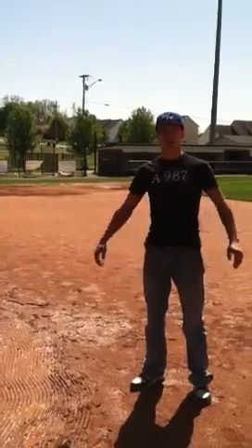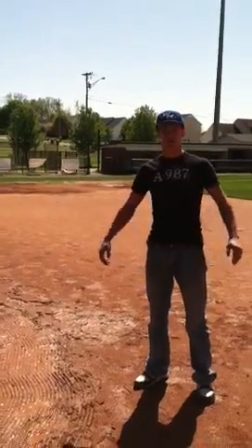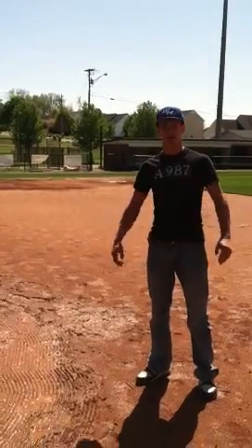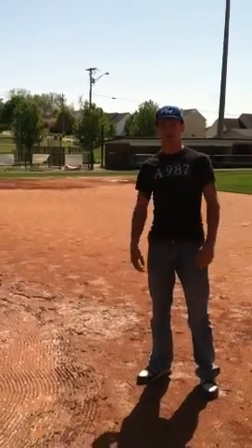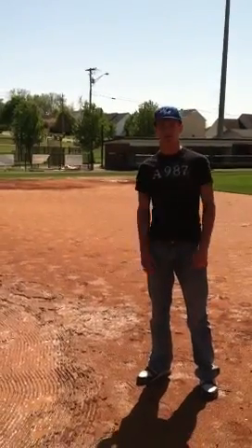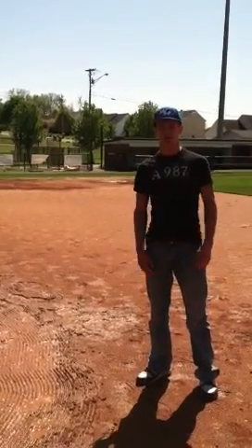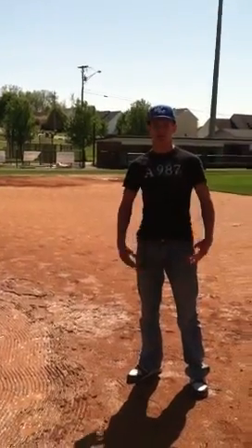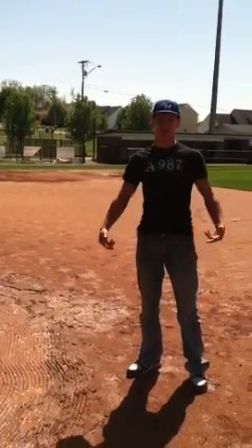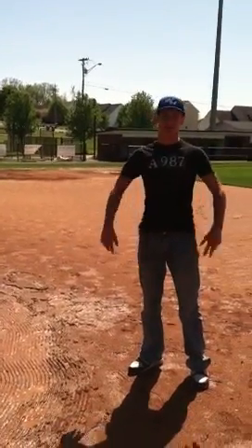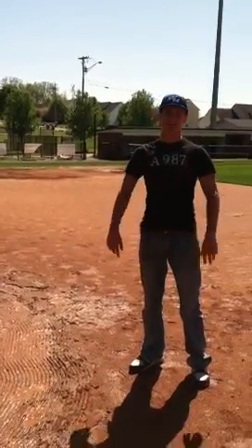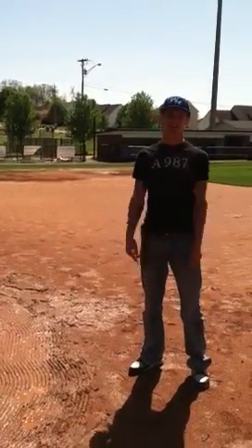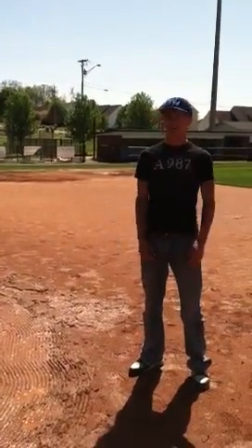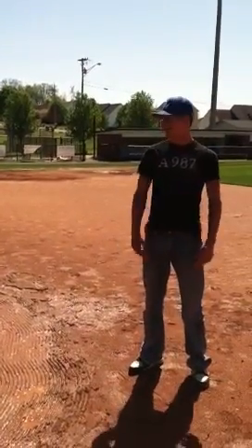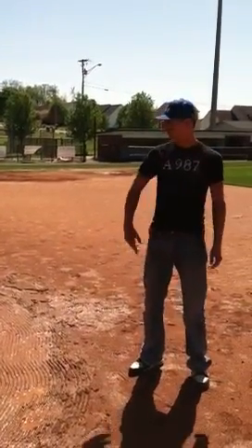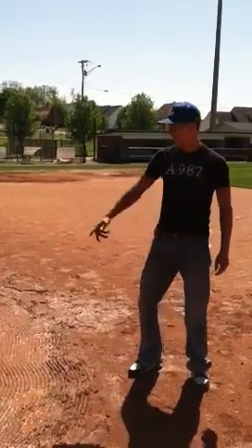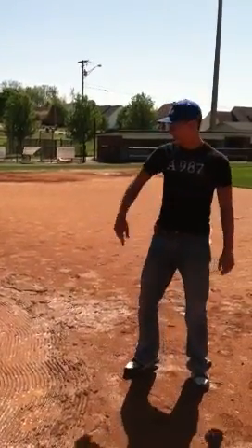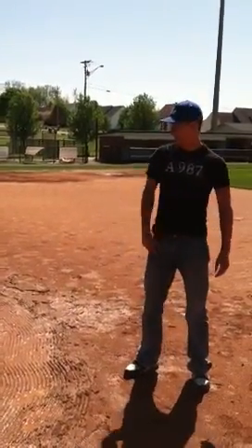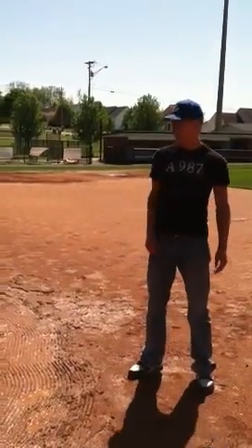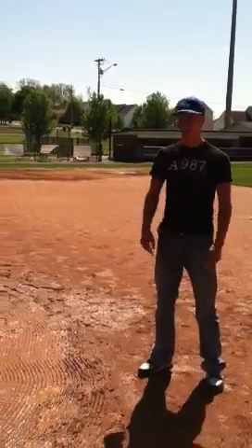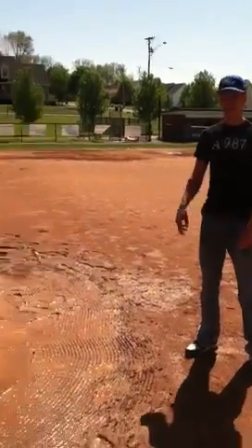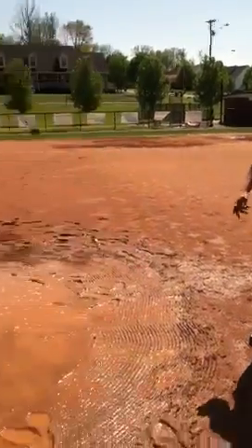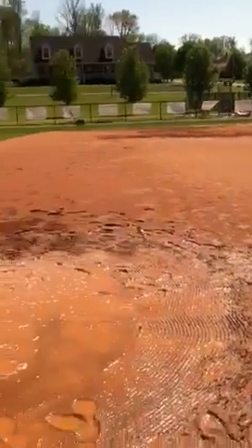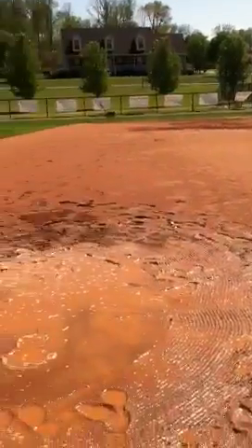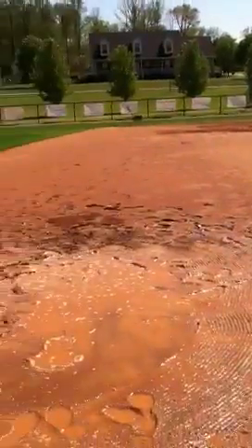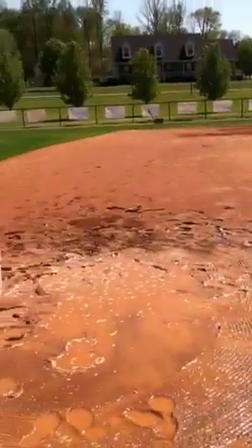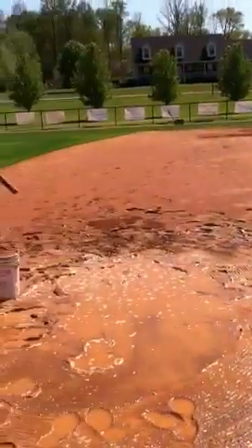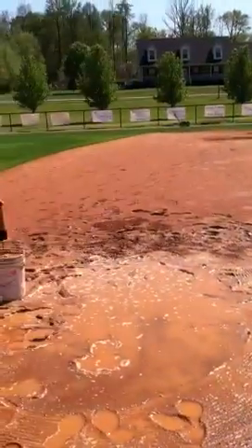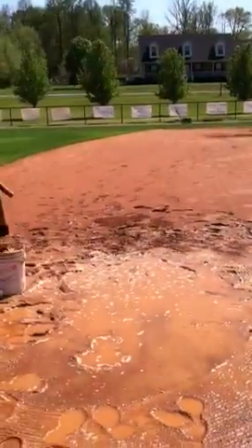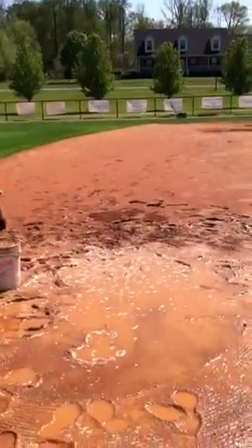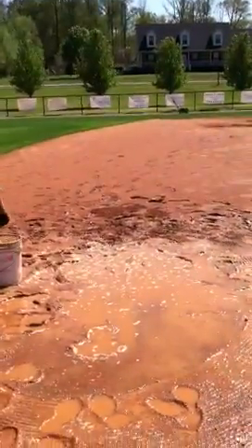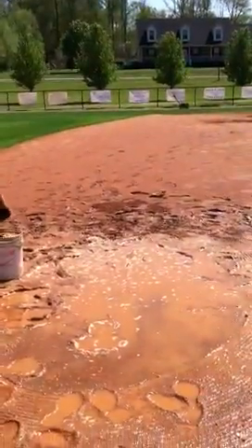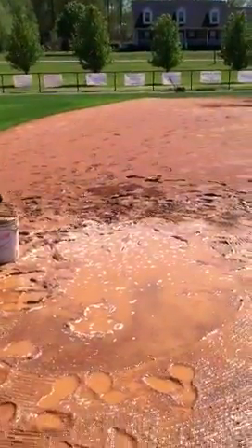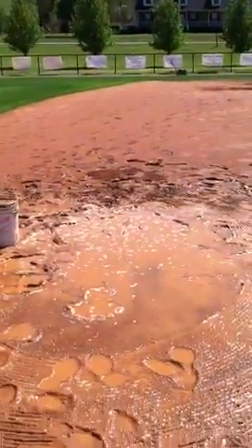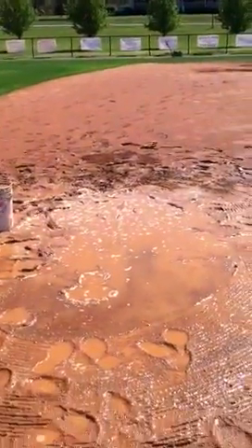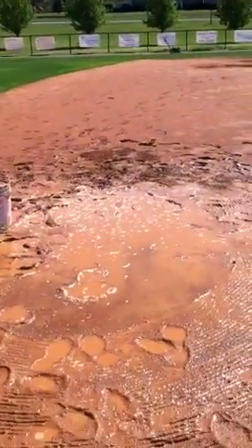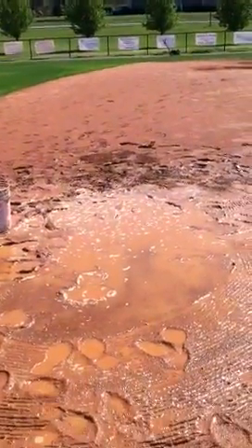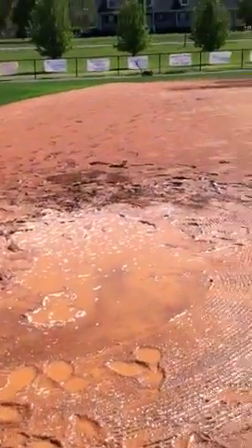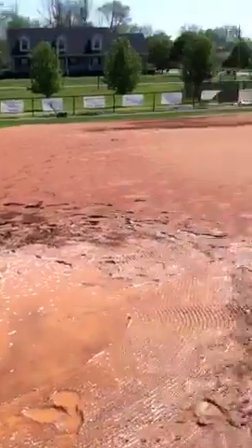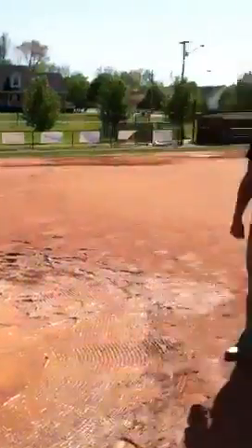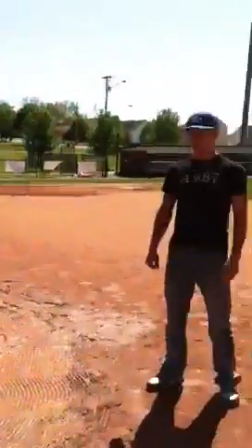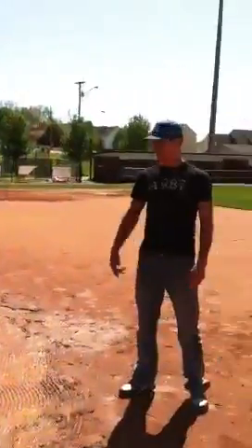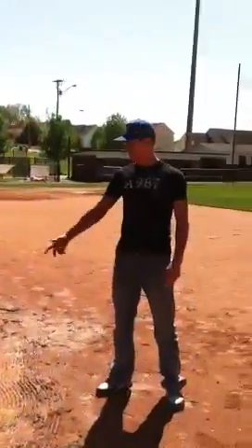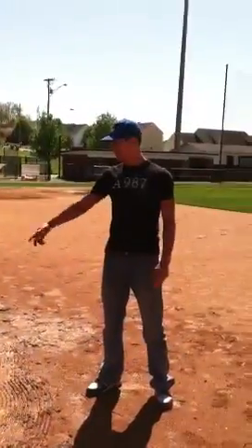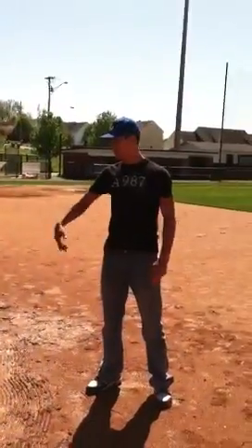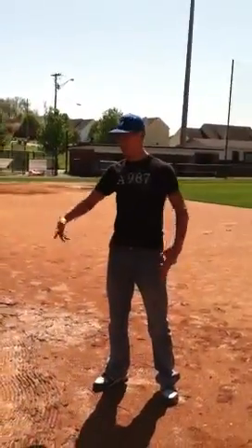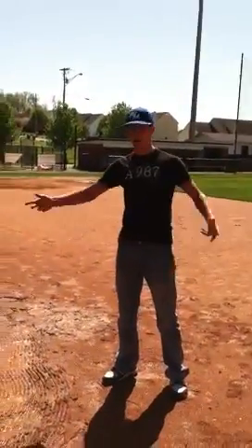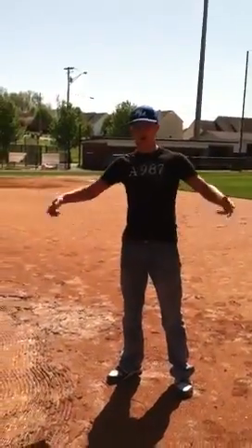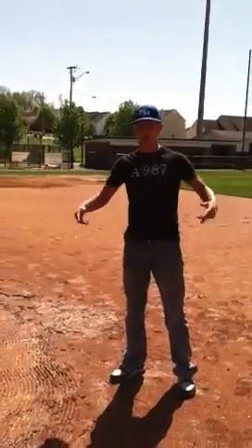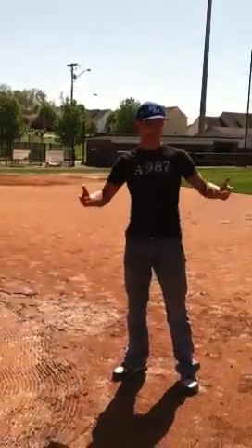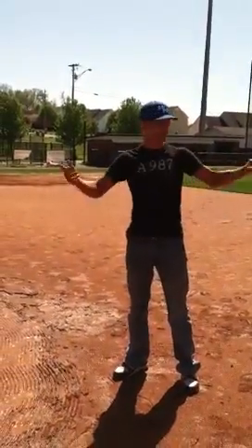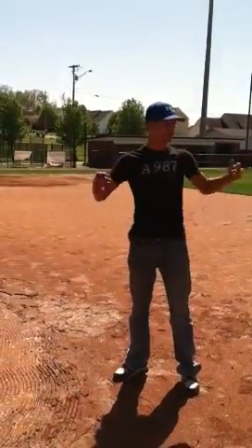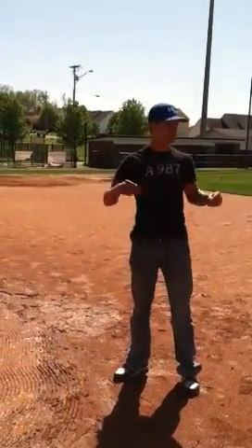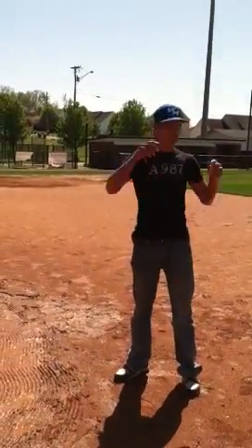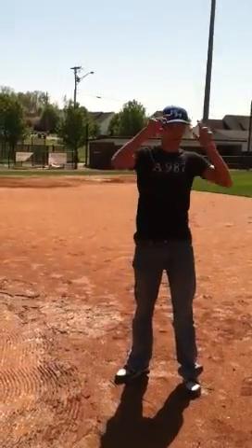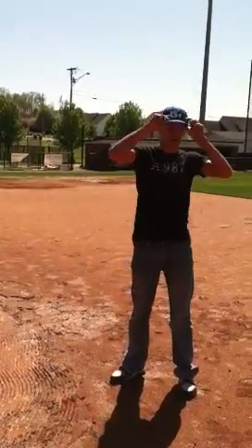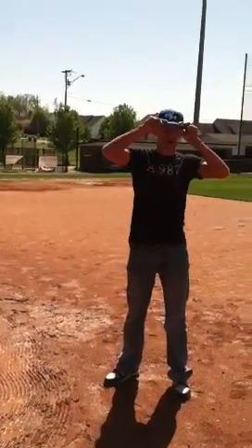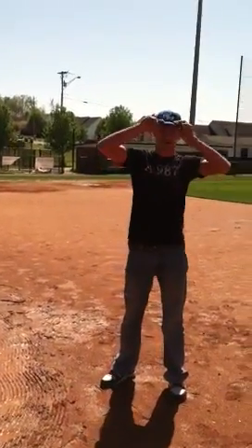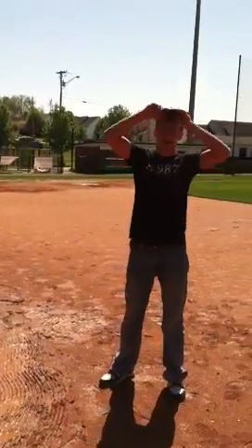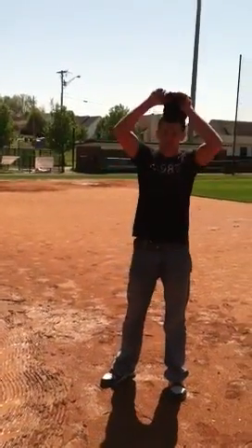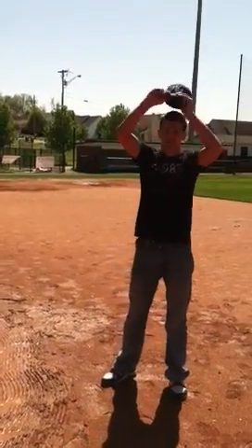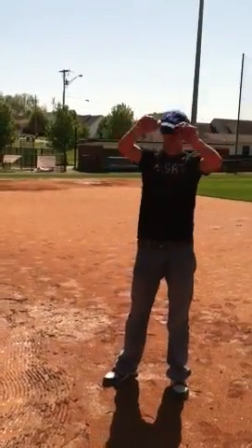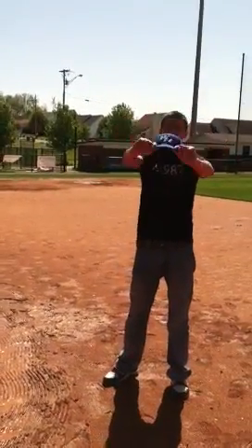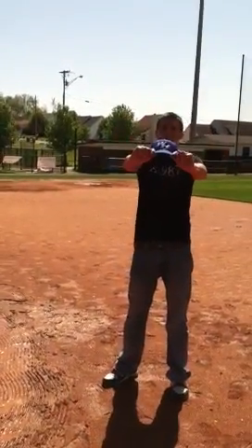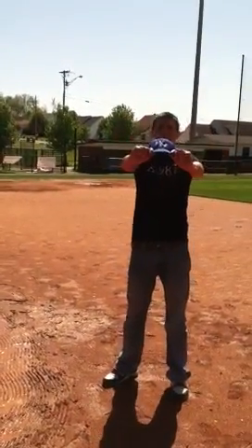Hey, what's up? Derrick here. We got a little situation with water. We got water on the baseball field. We got a game today at White House.